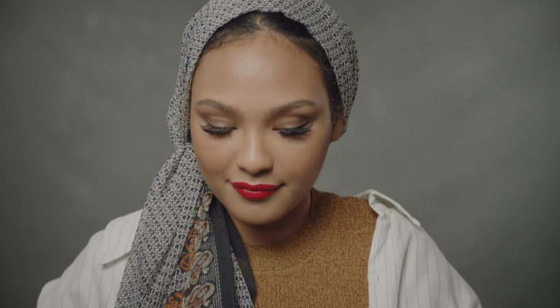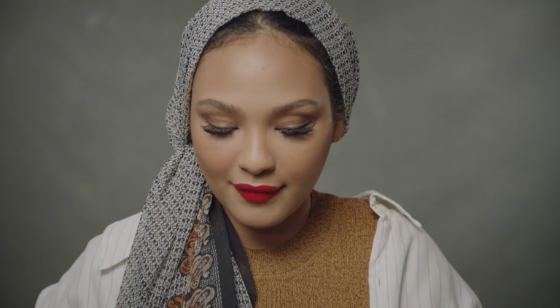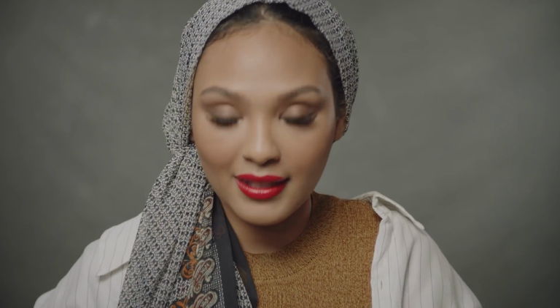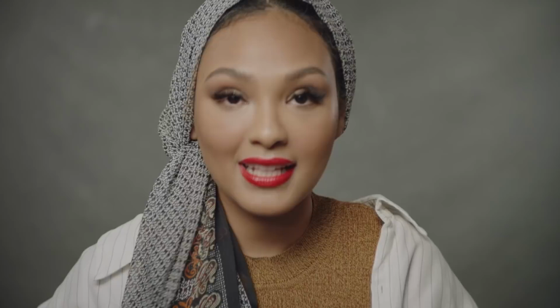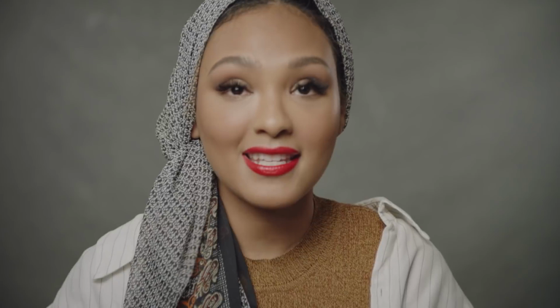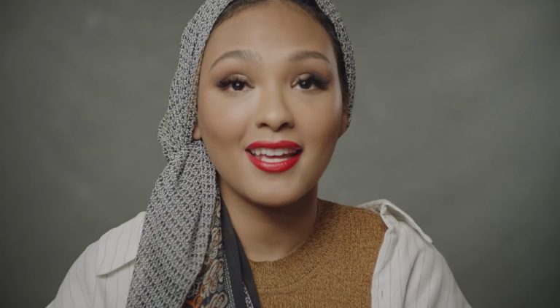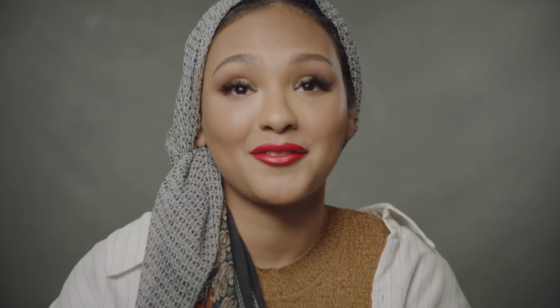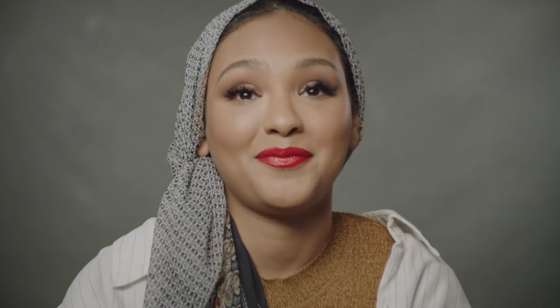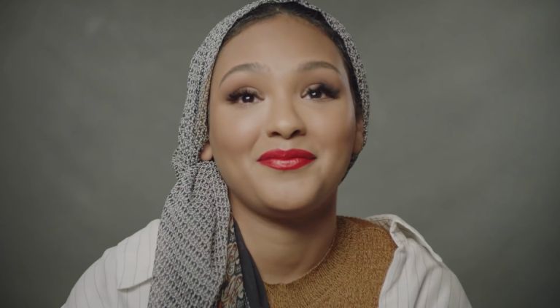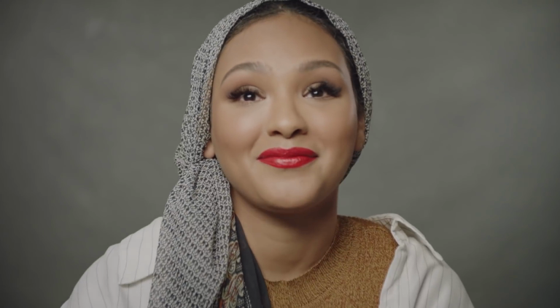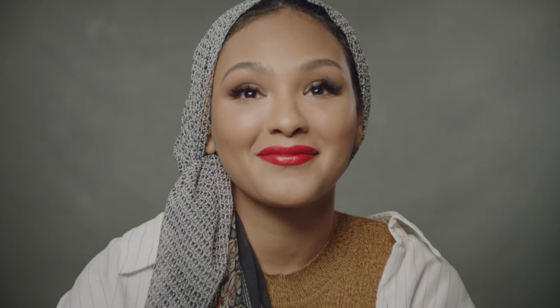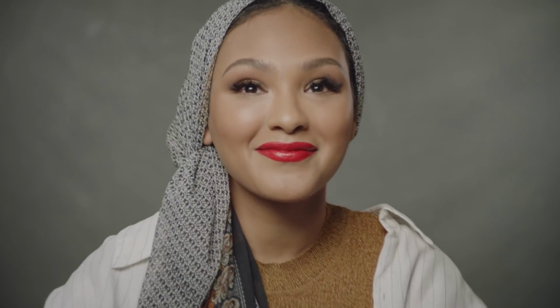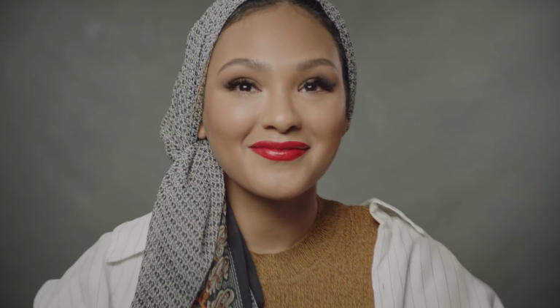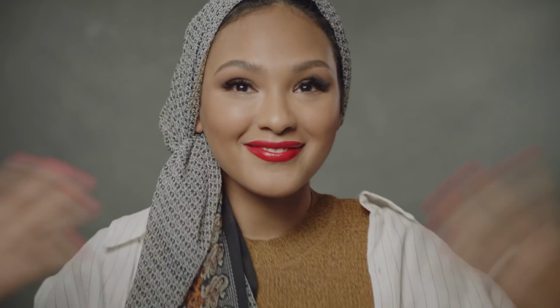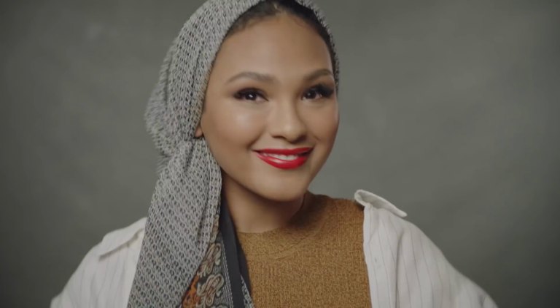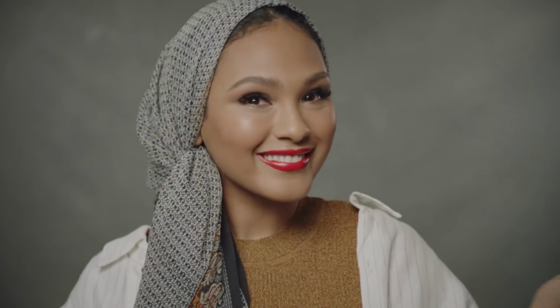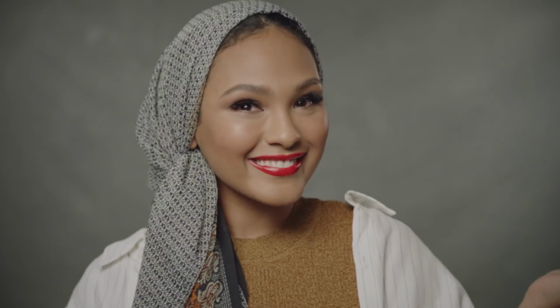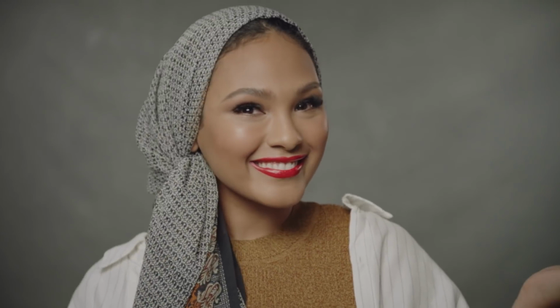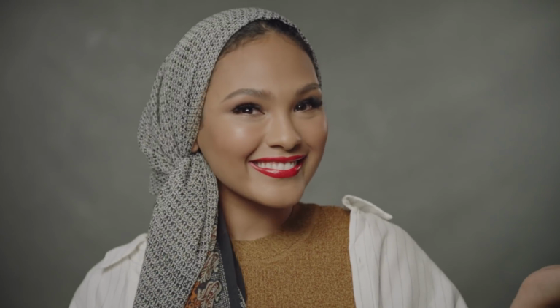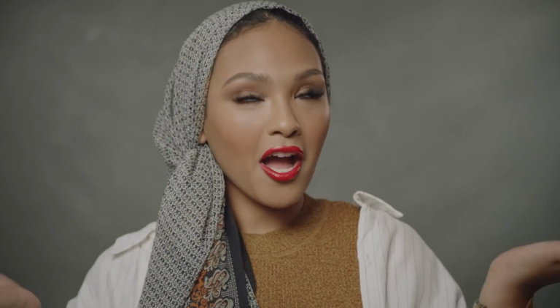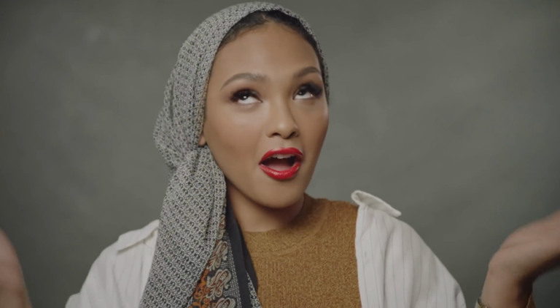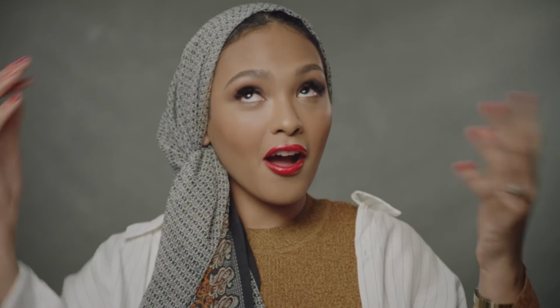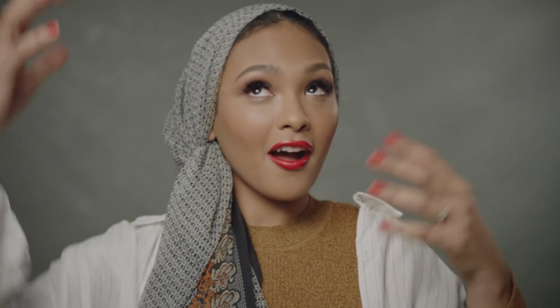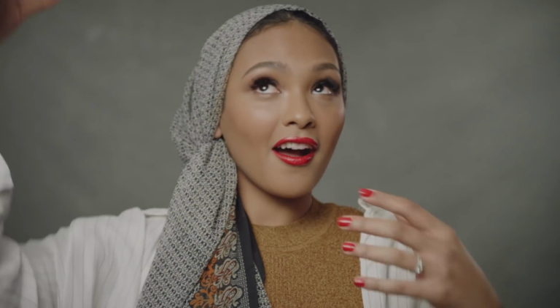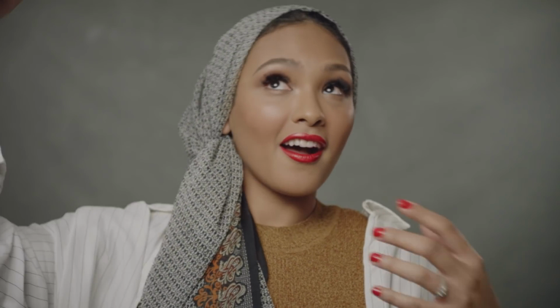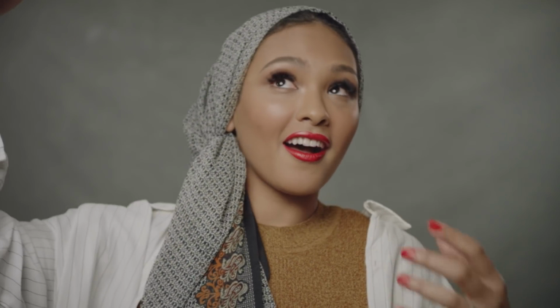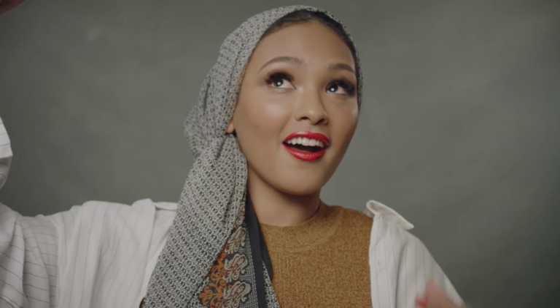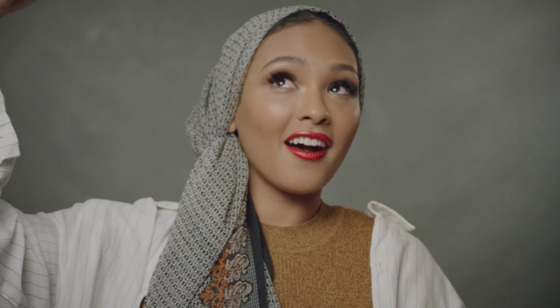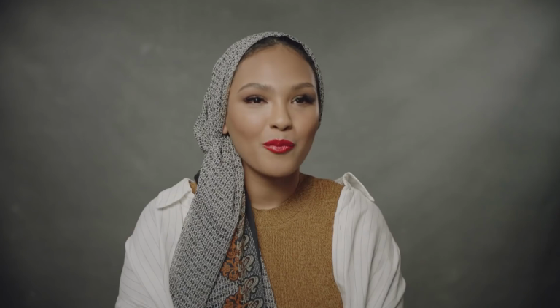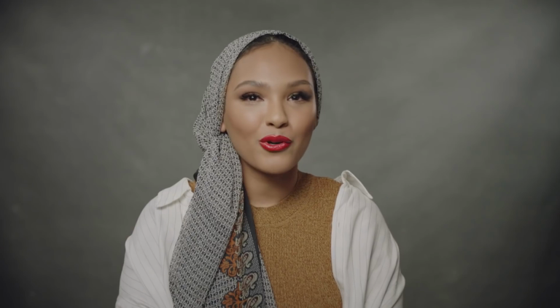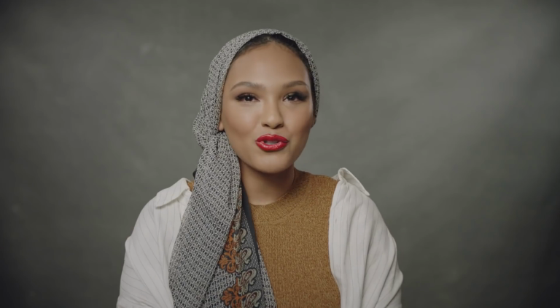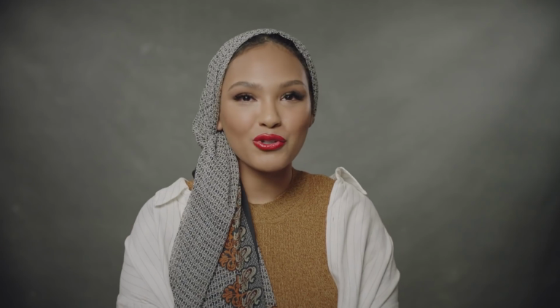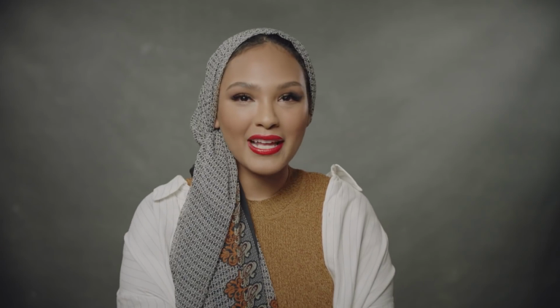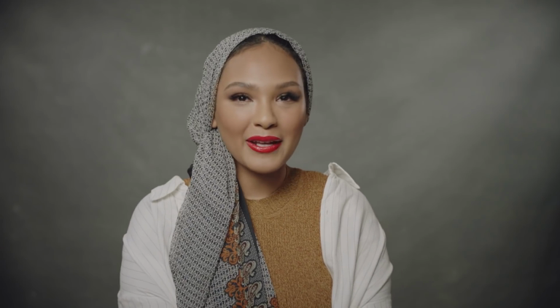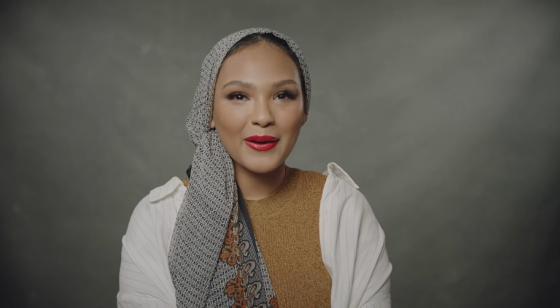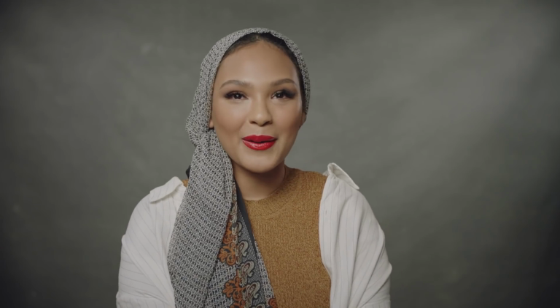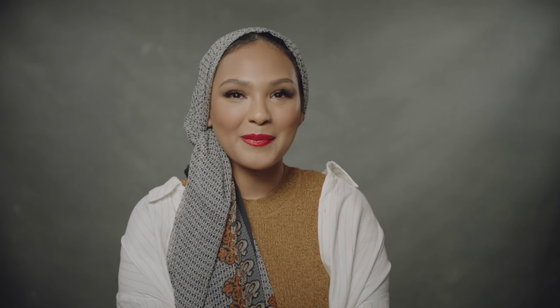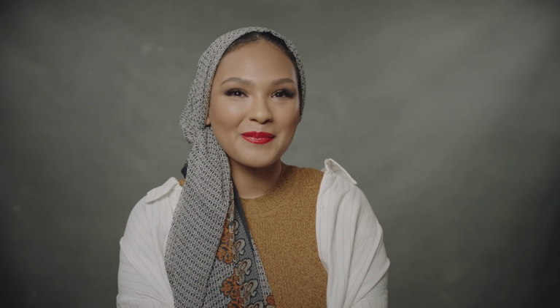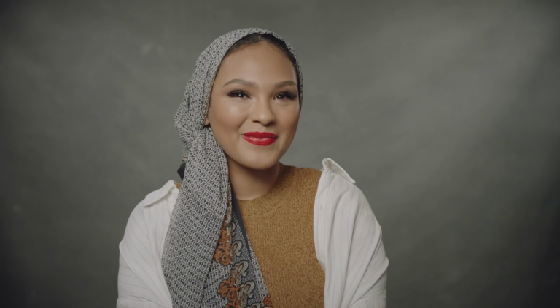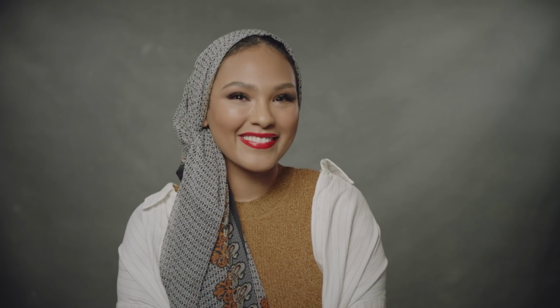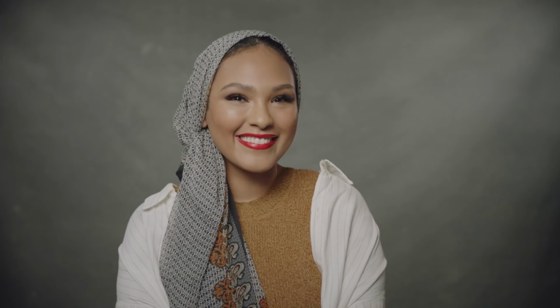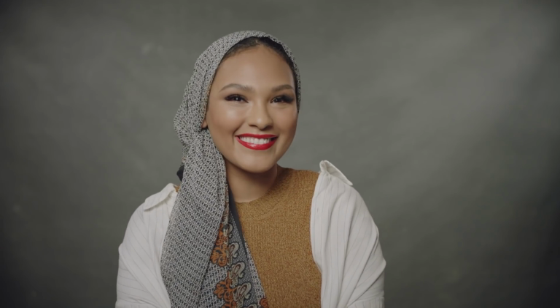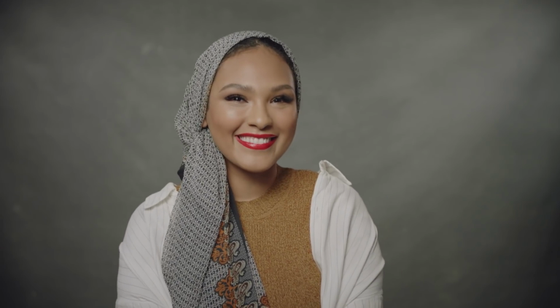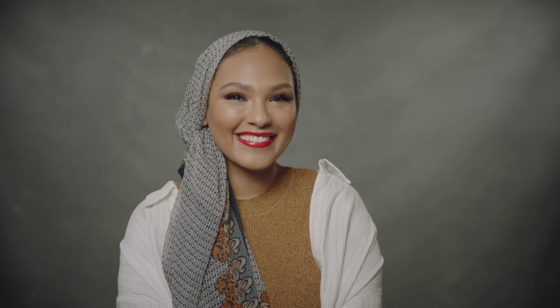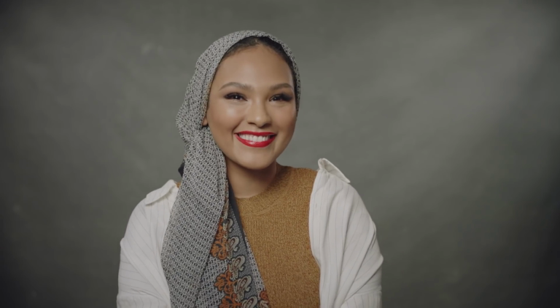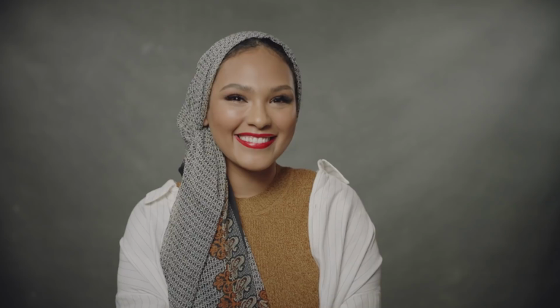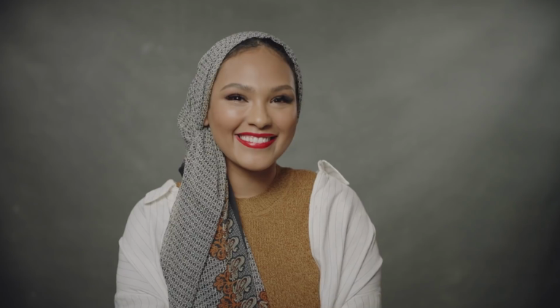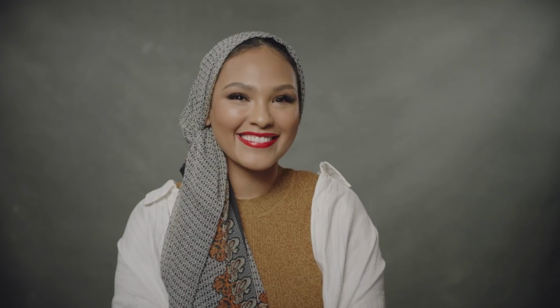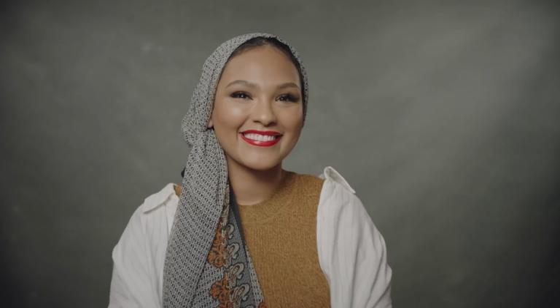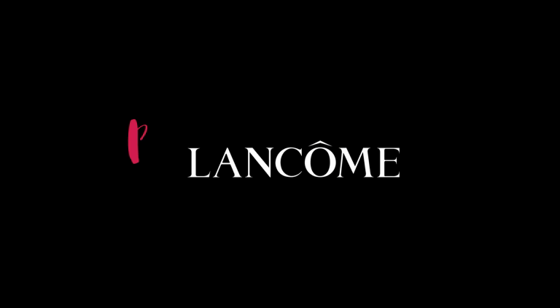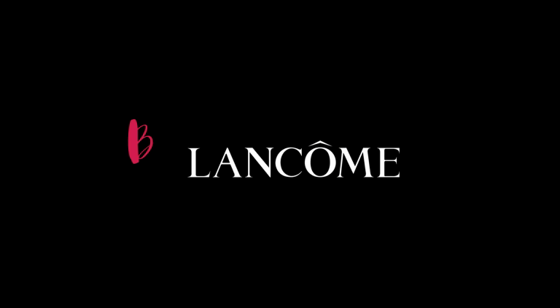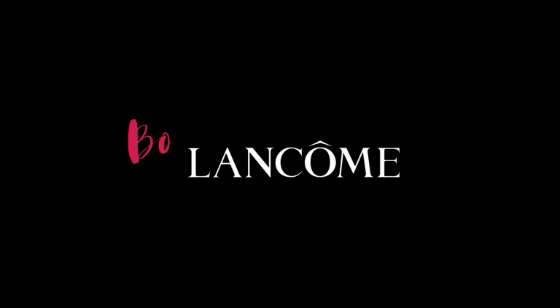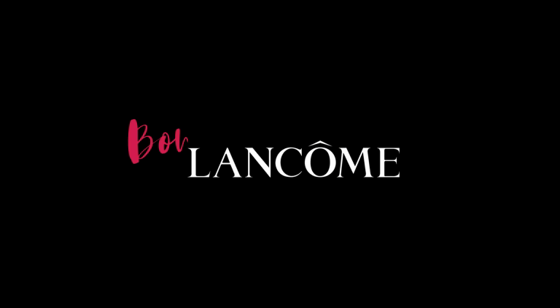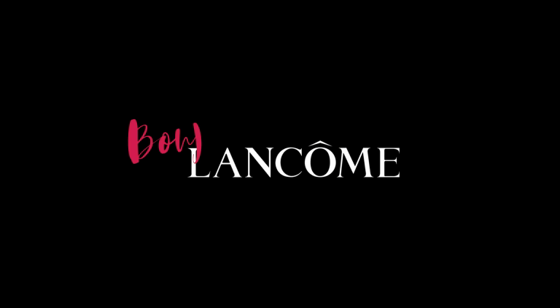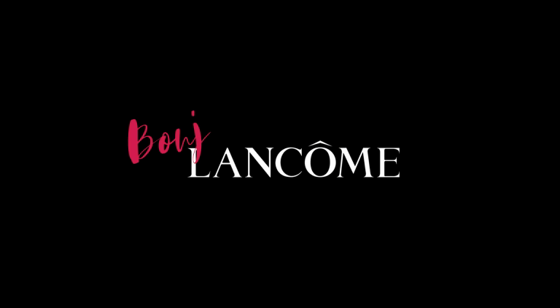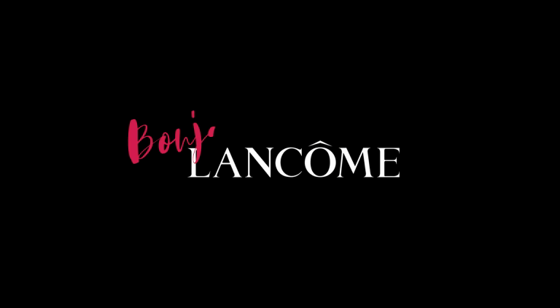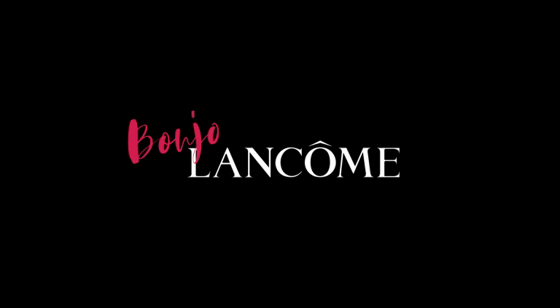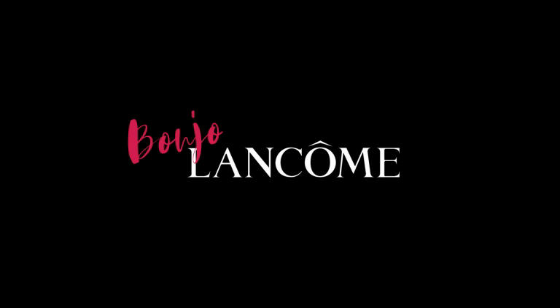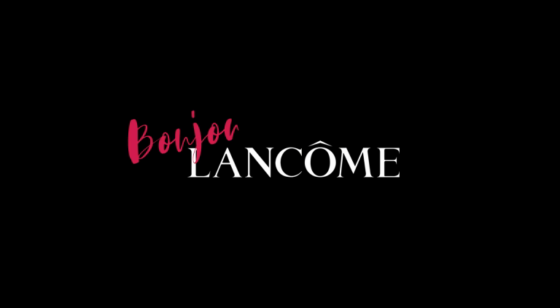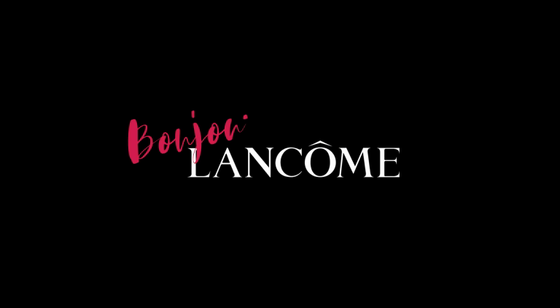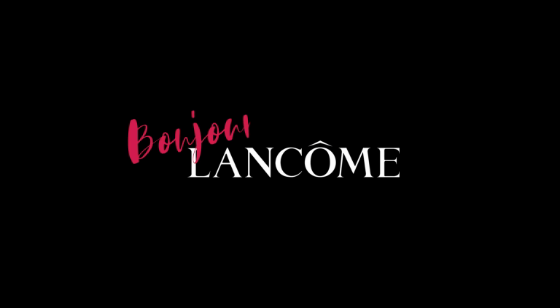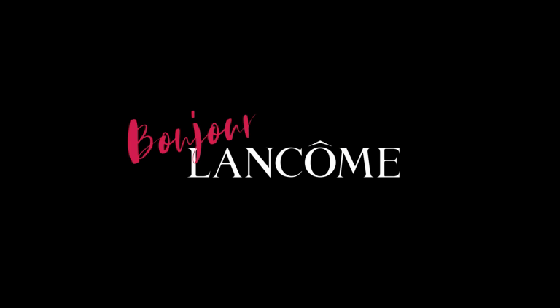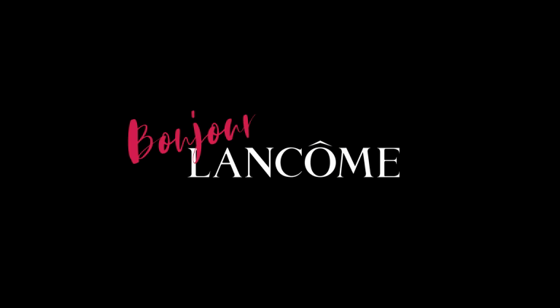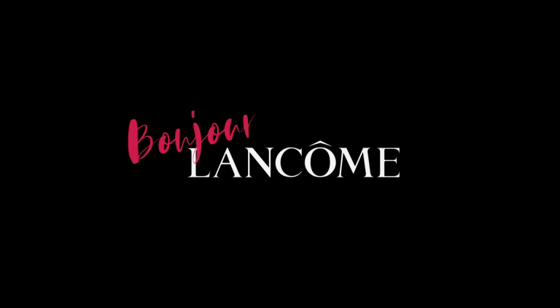And that's it! Bonjour, Lancôme. Bonjour.